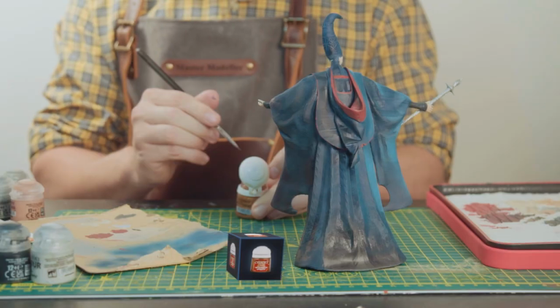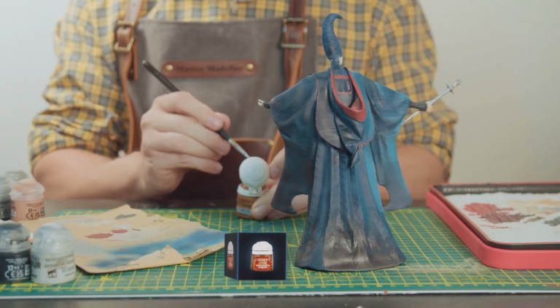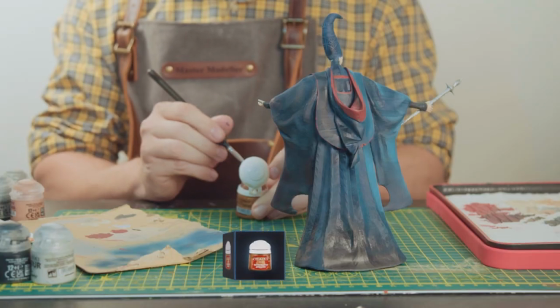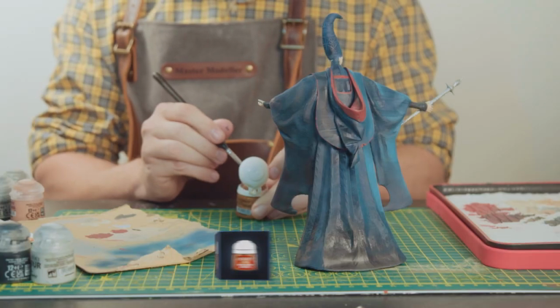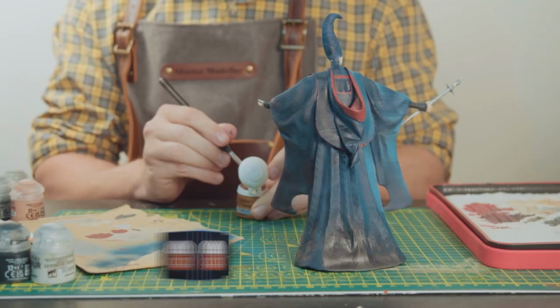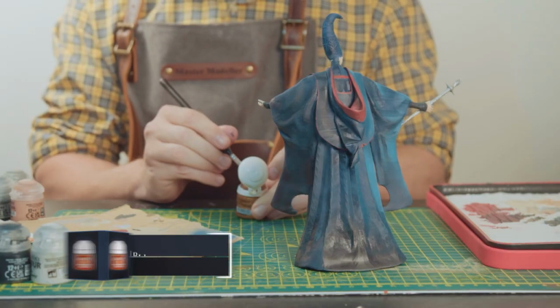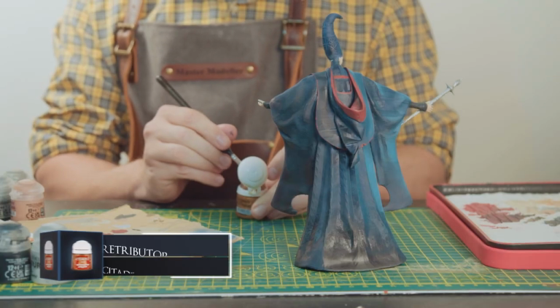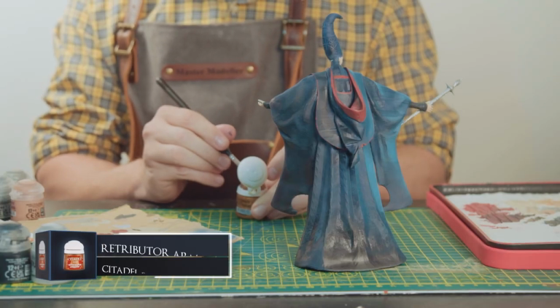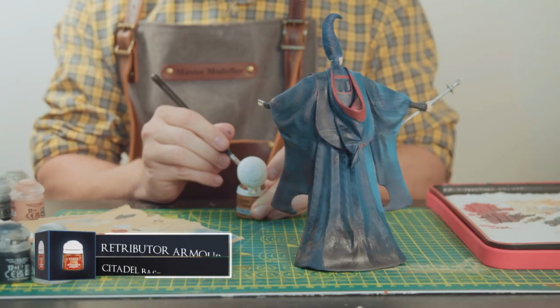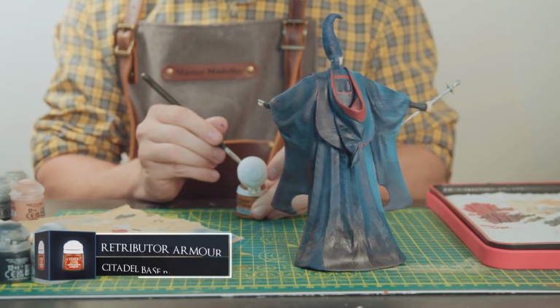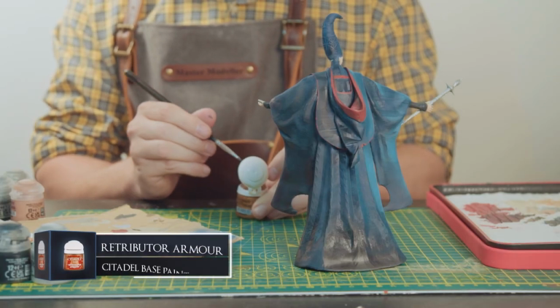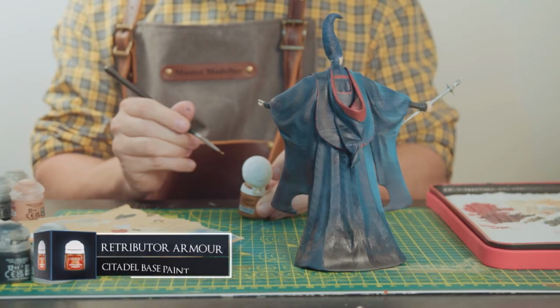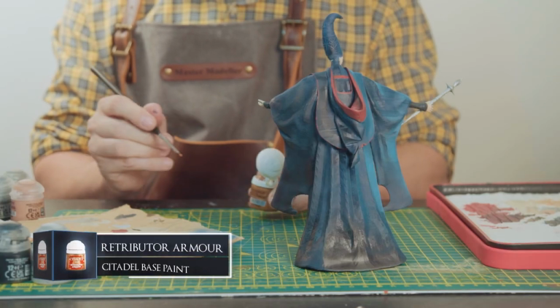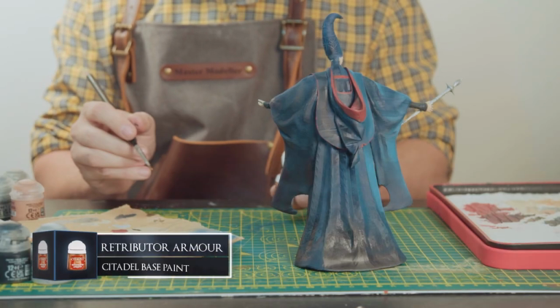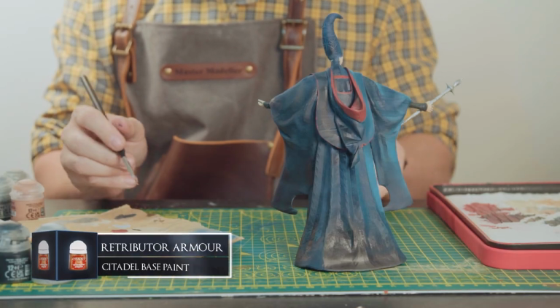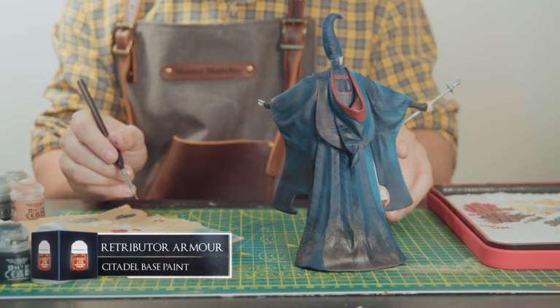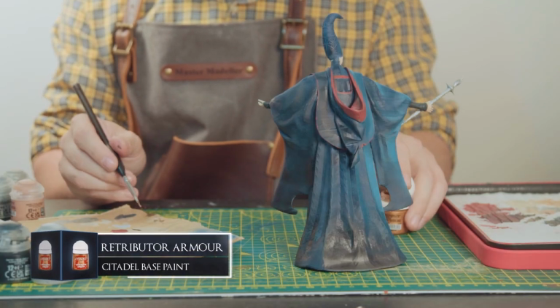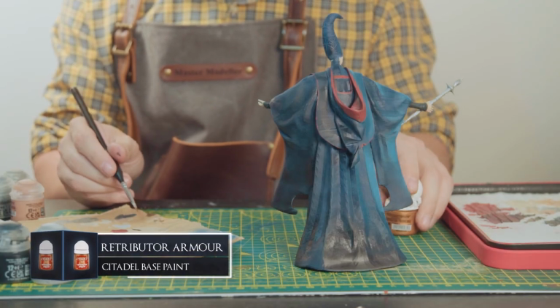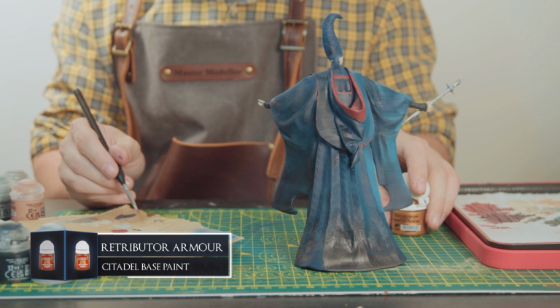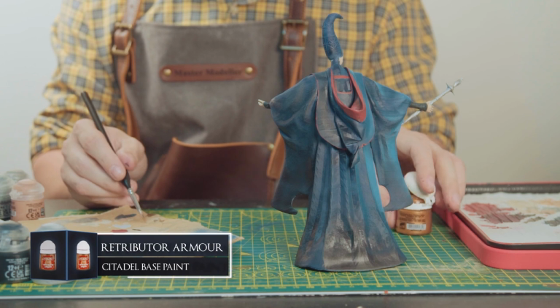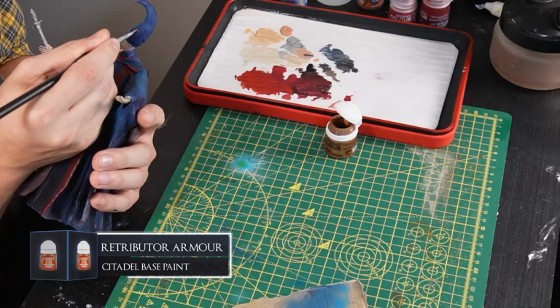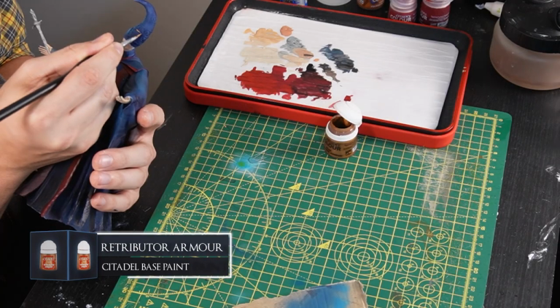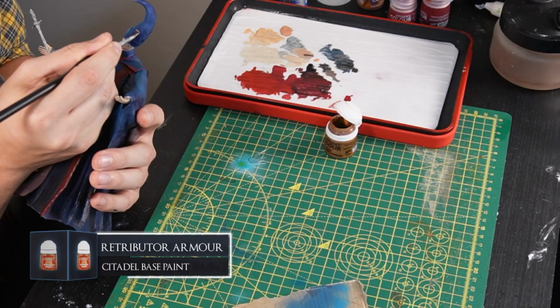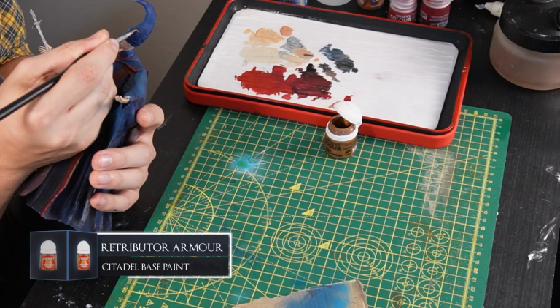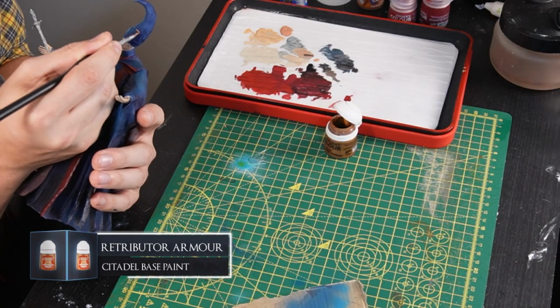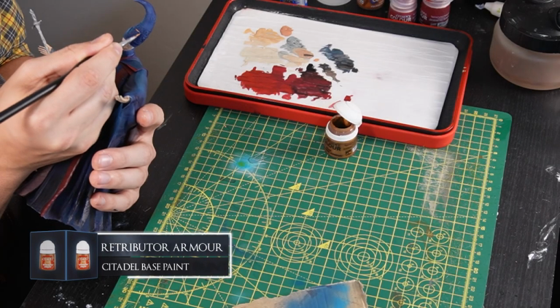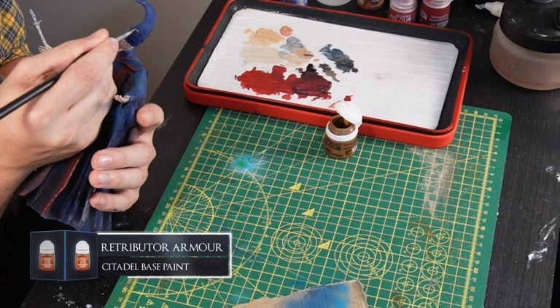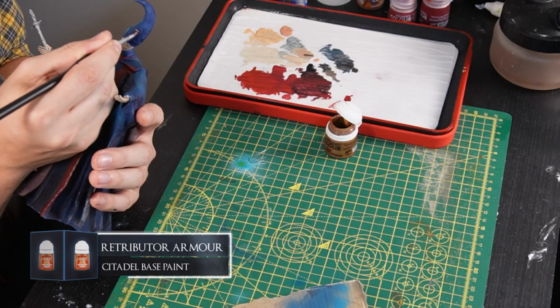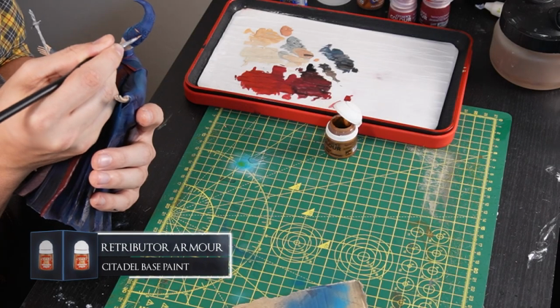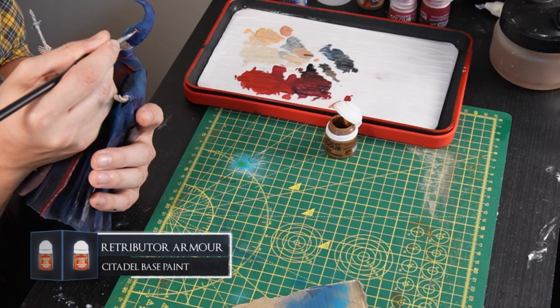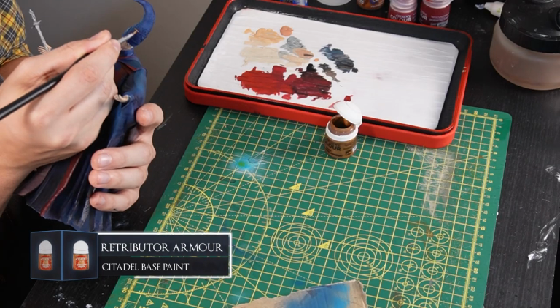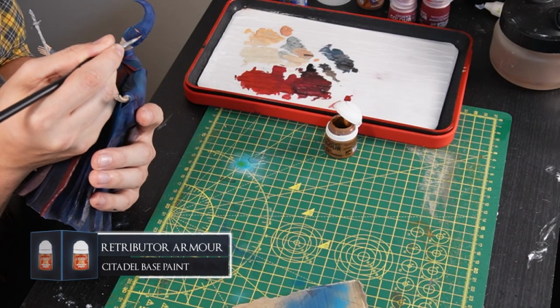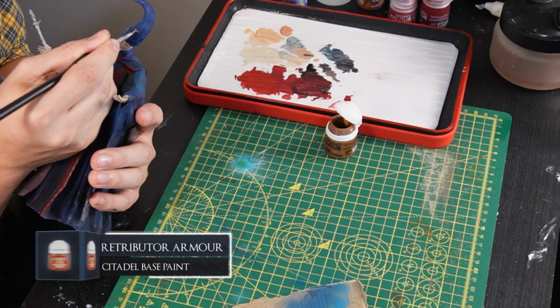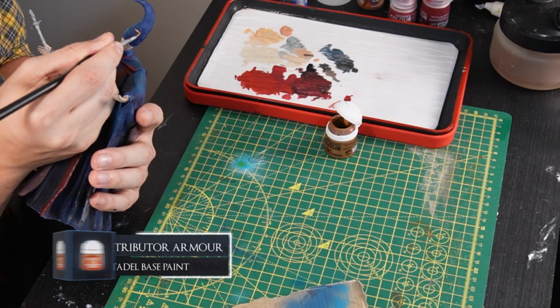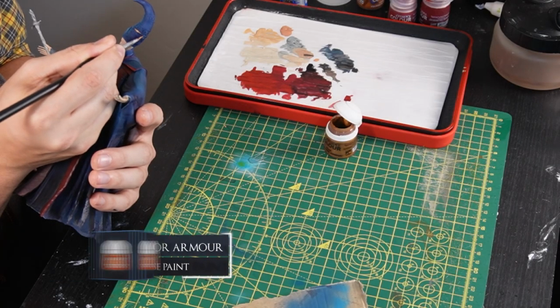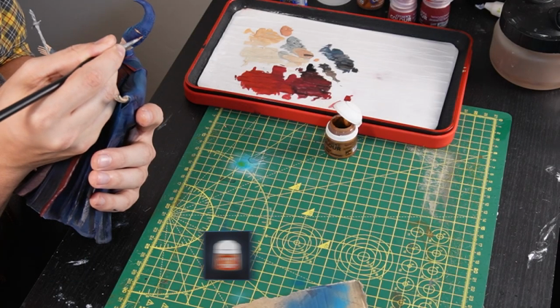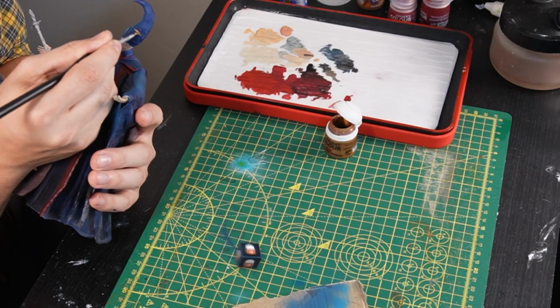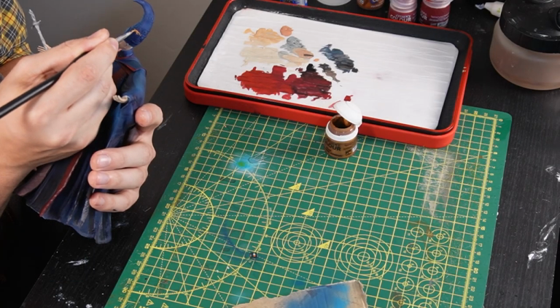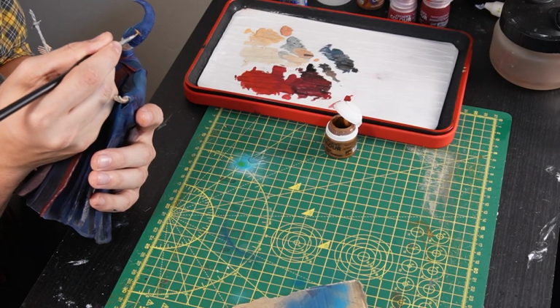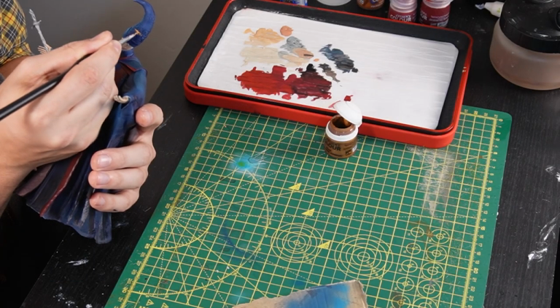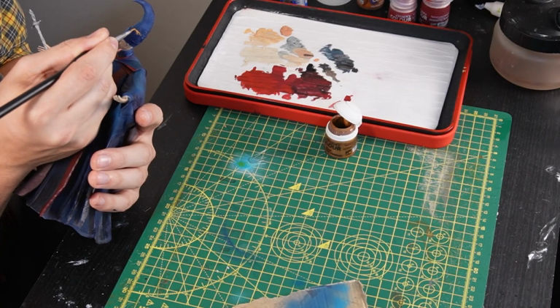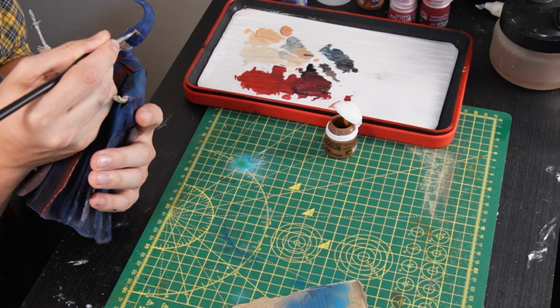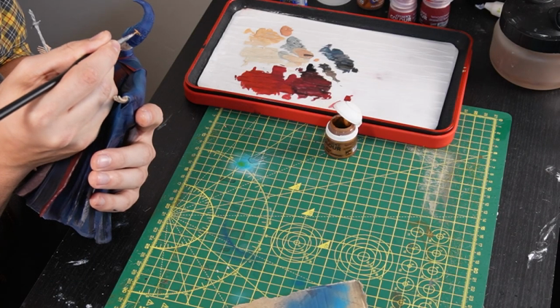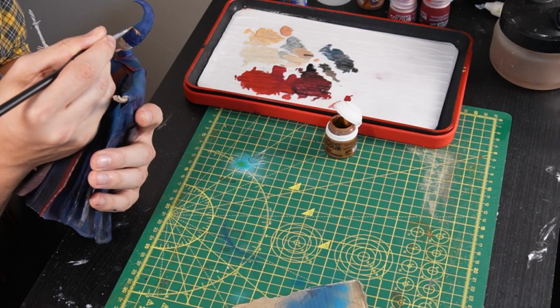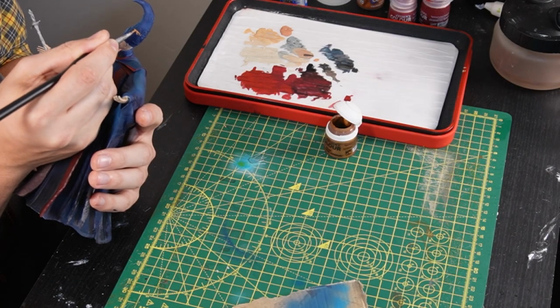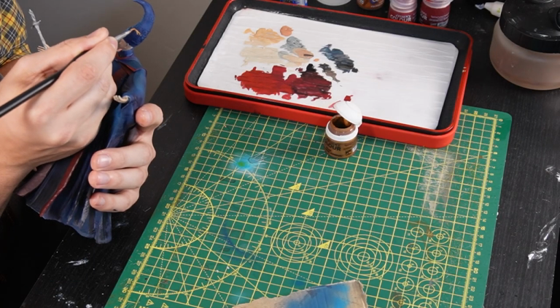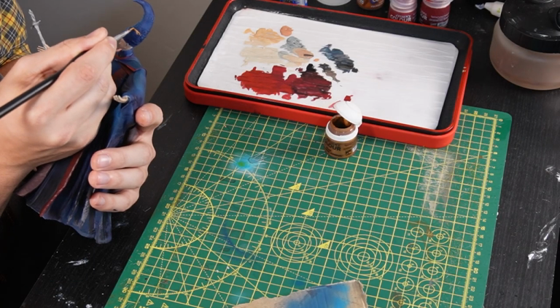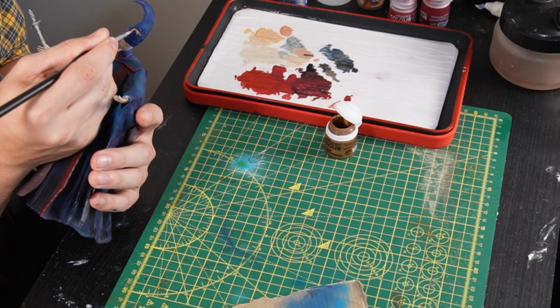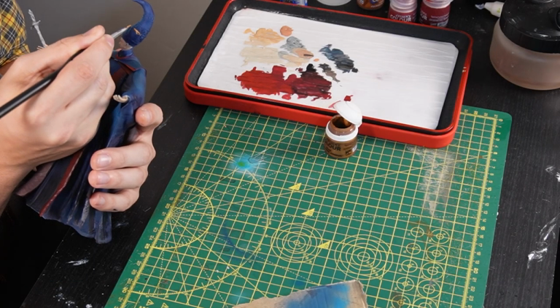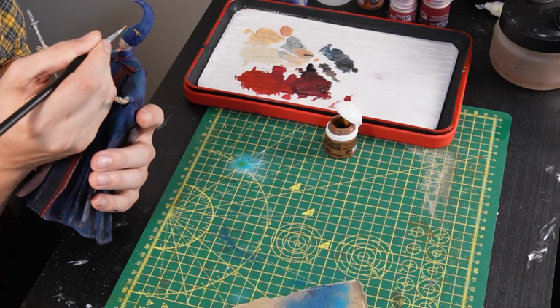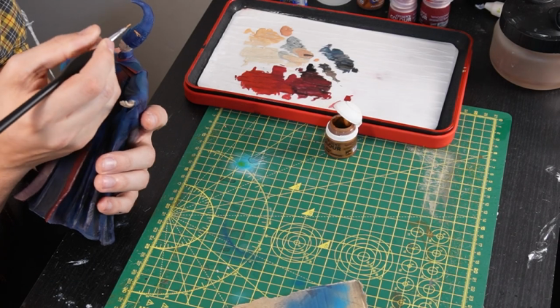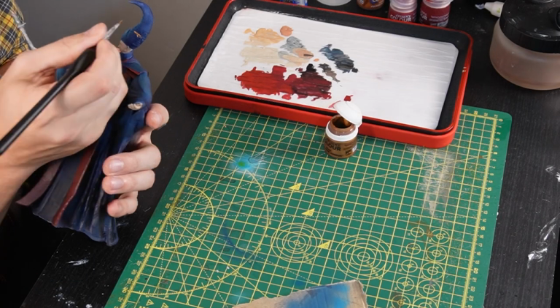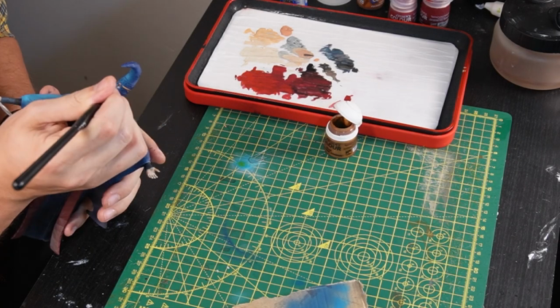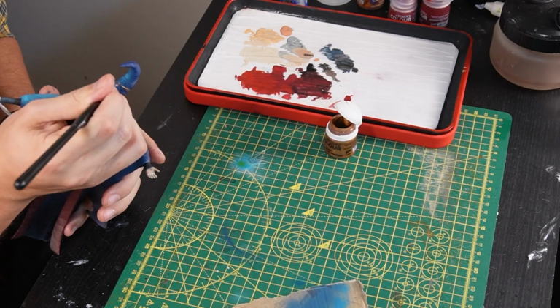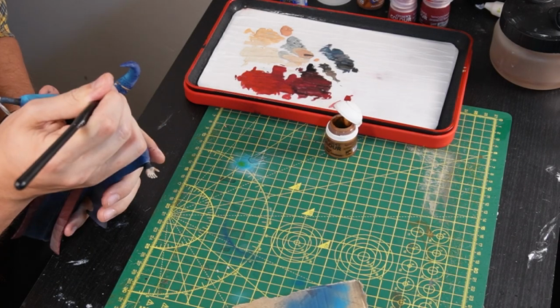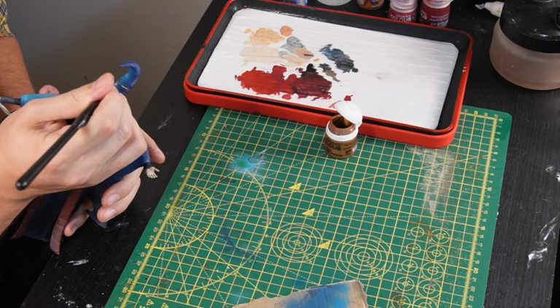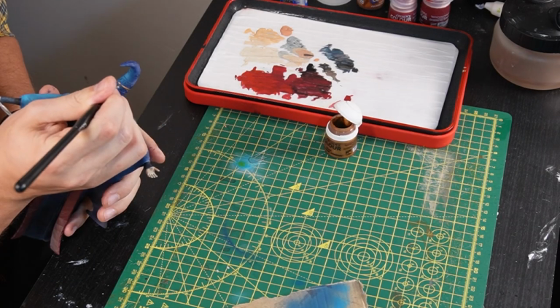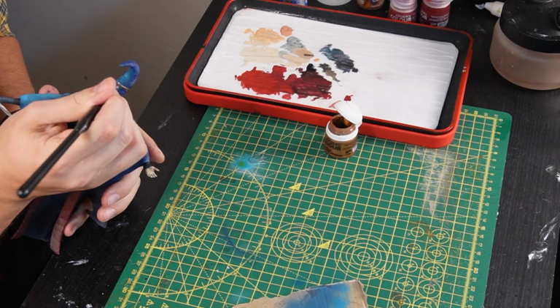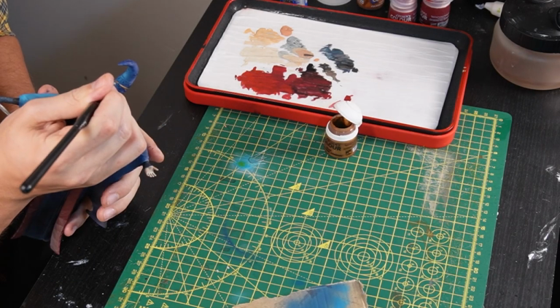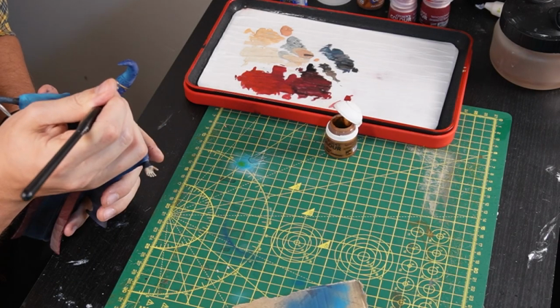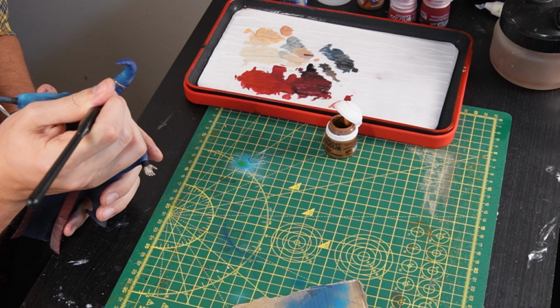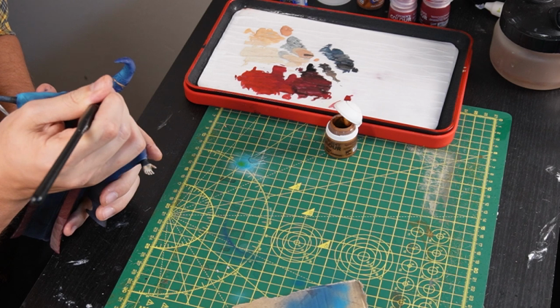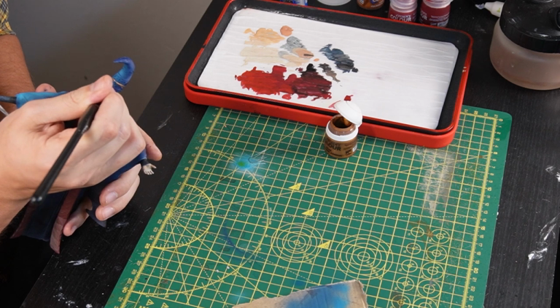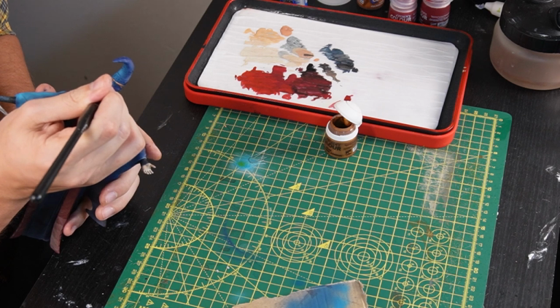From now I'm going to start painting all the decals on her clothes, starting off with the gold hat details, and that will be put on with some Retributor Armor.